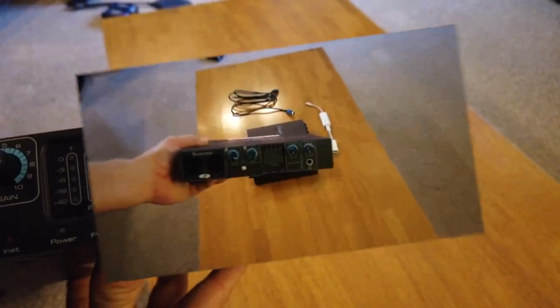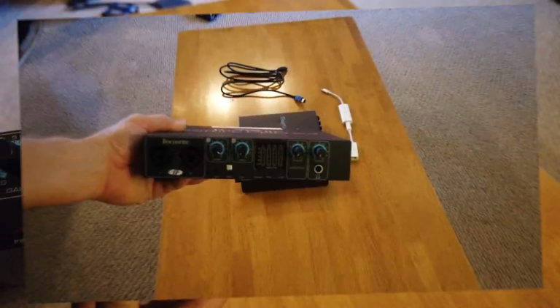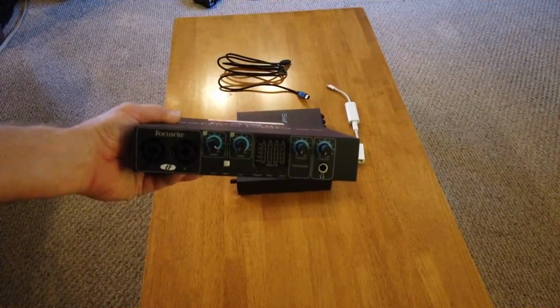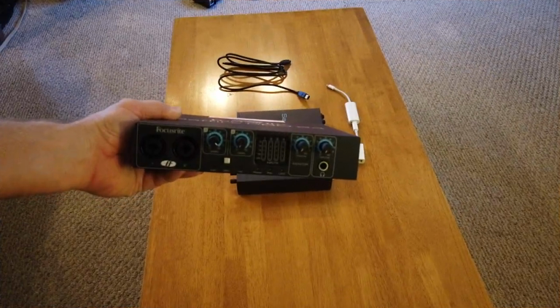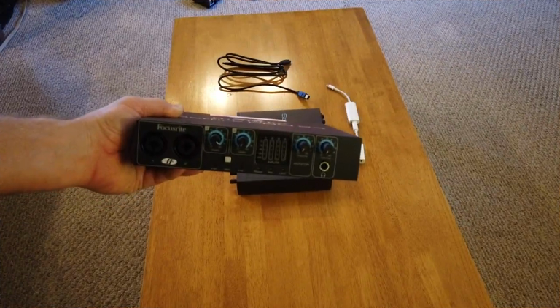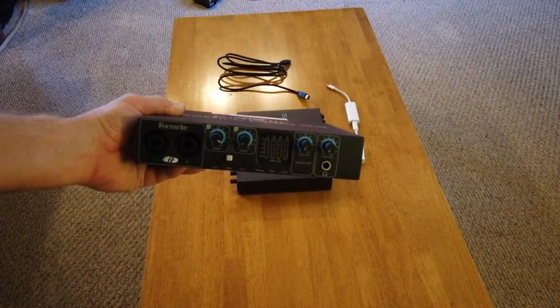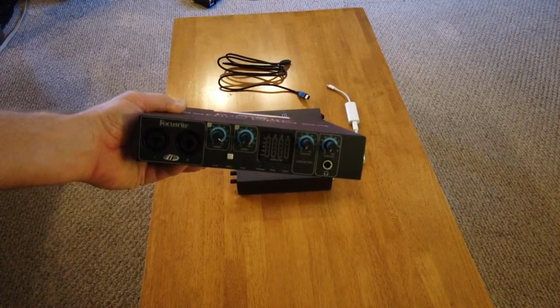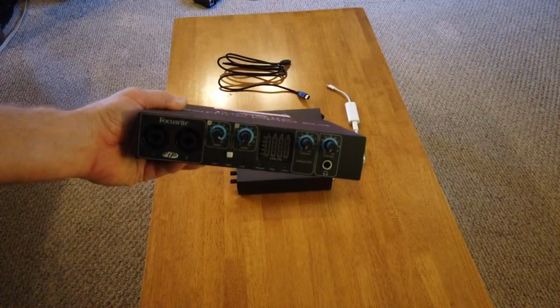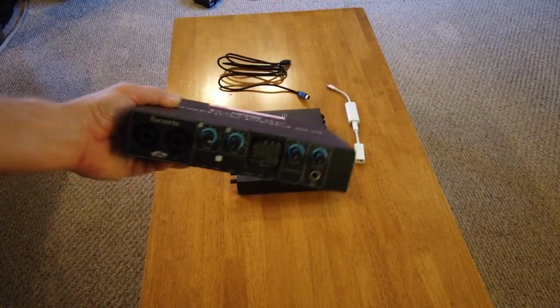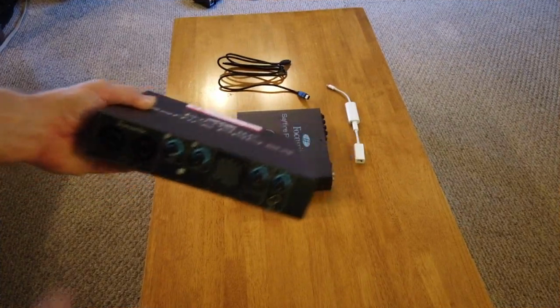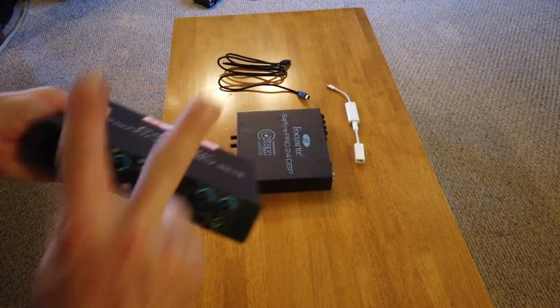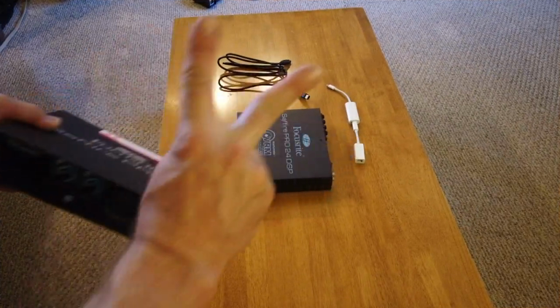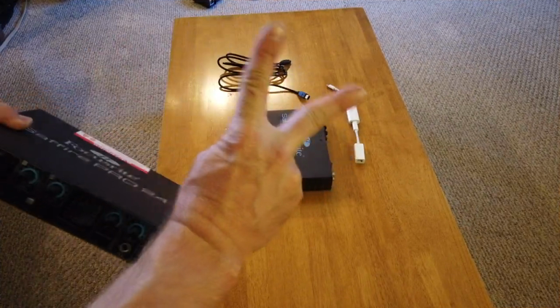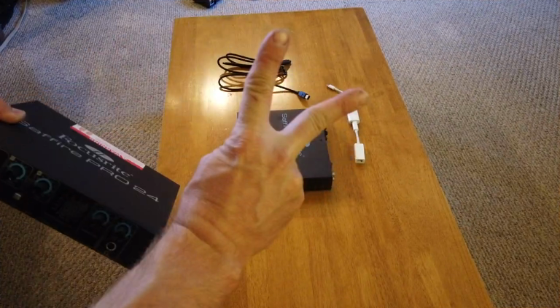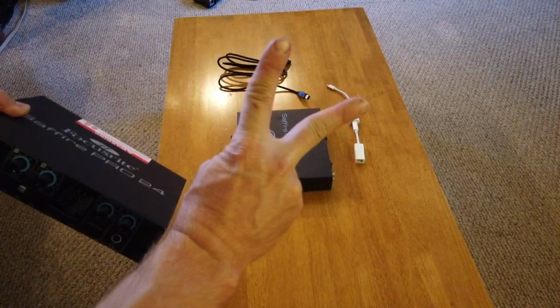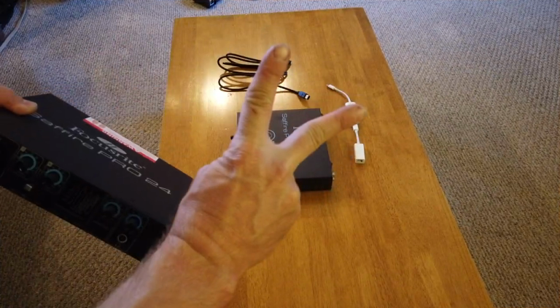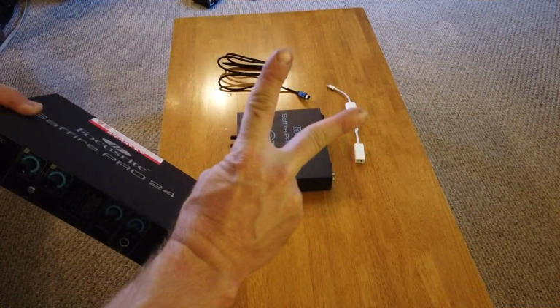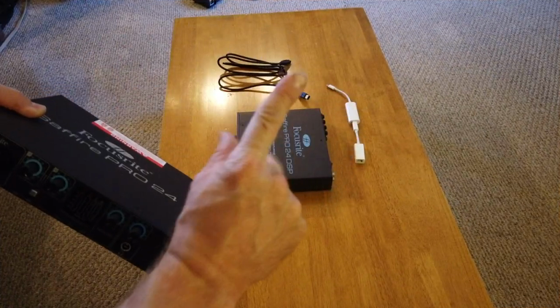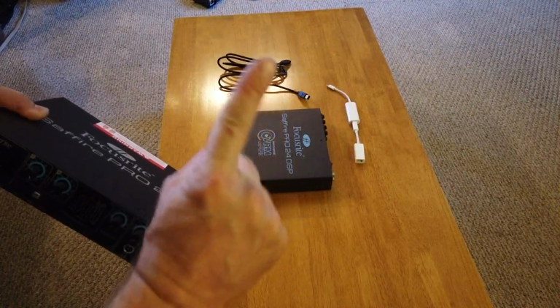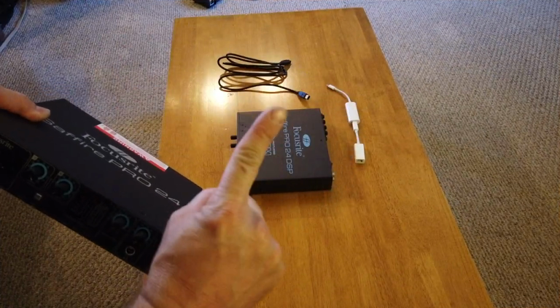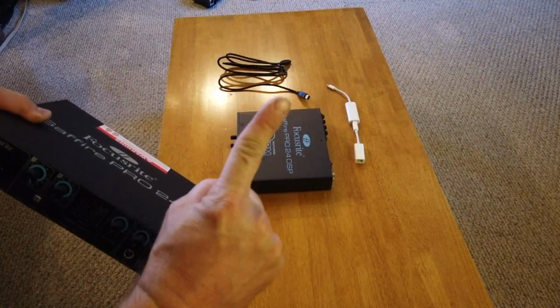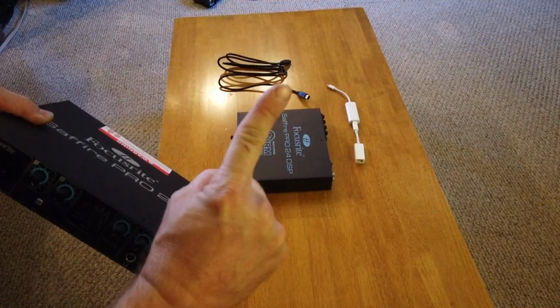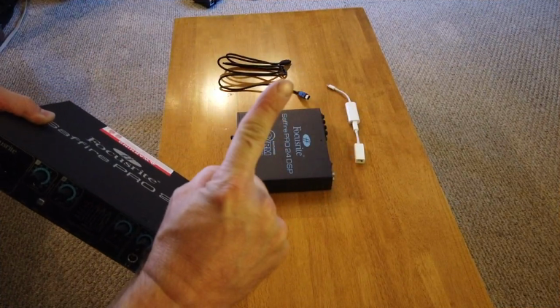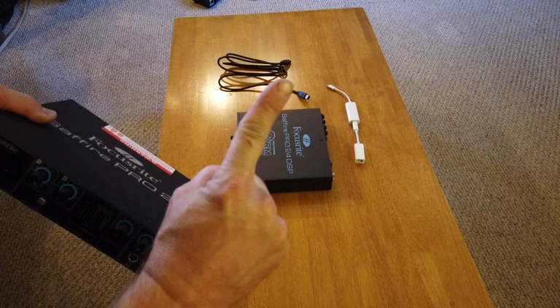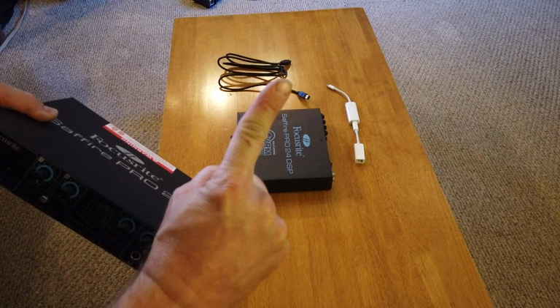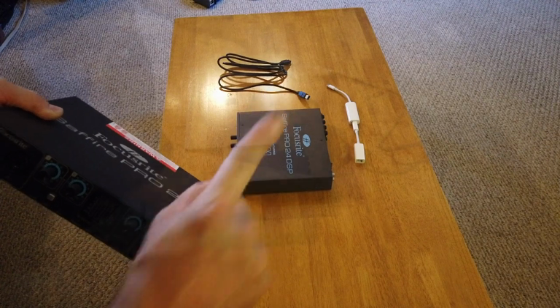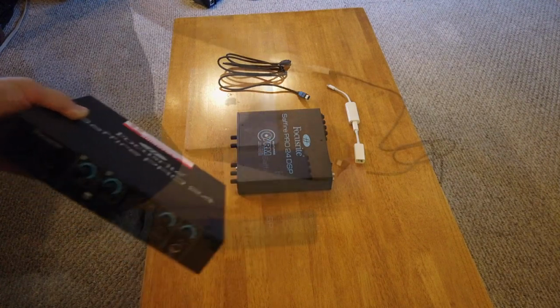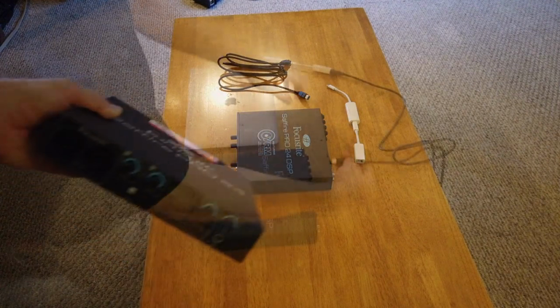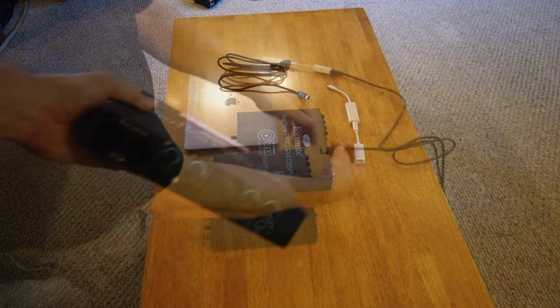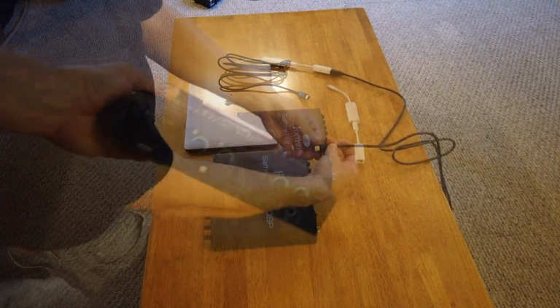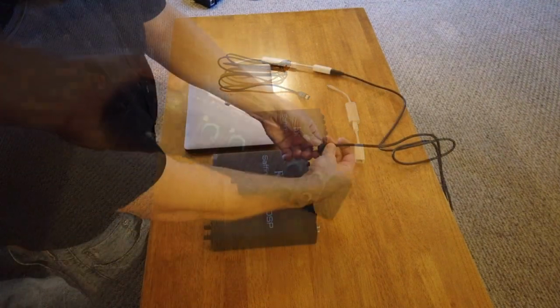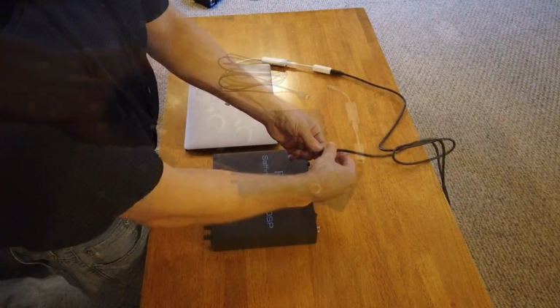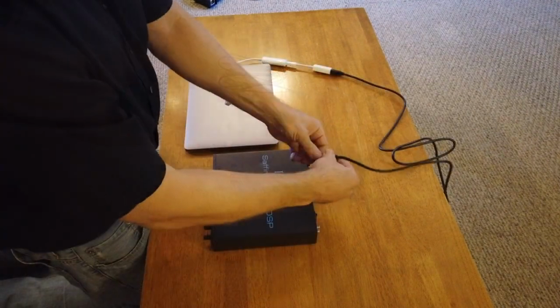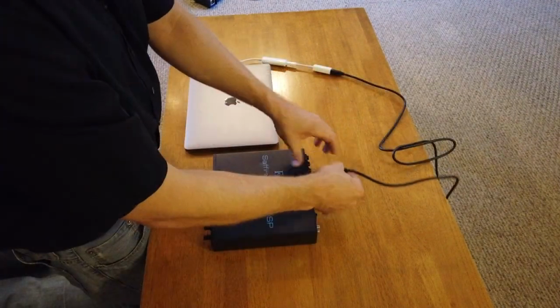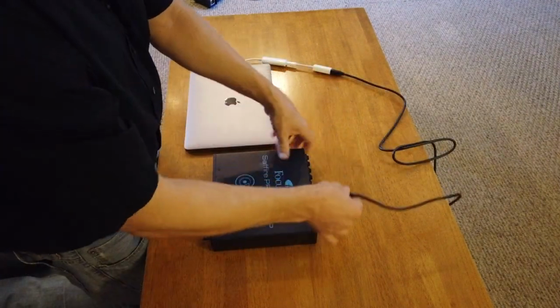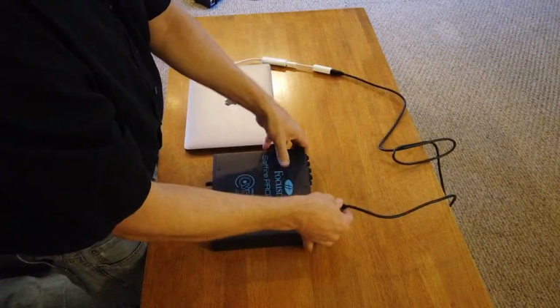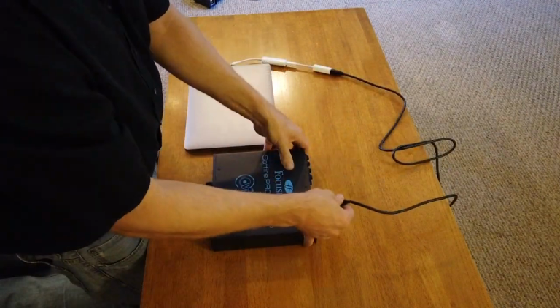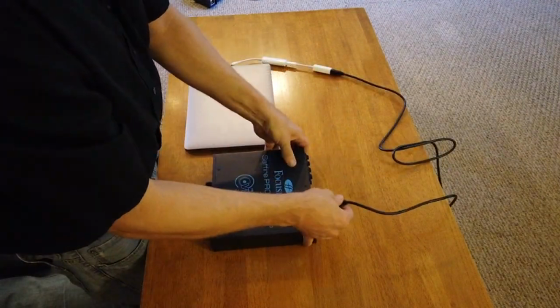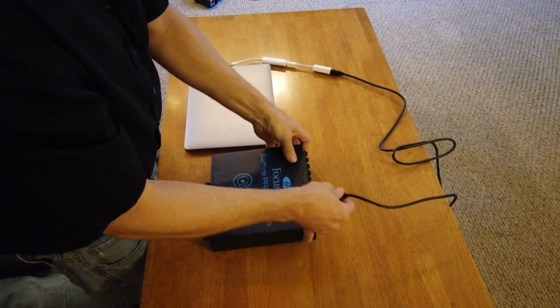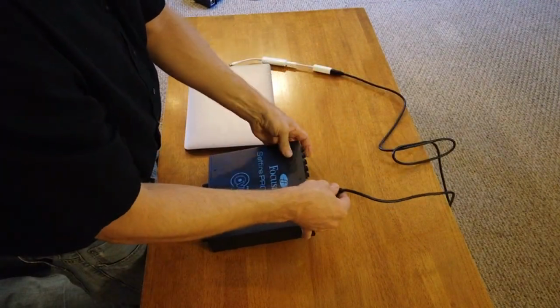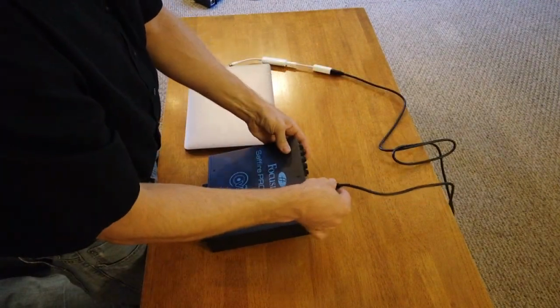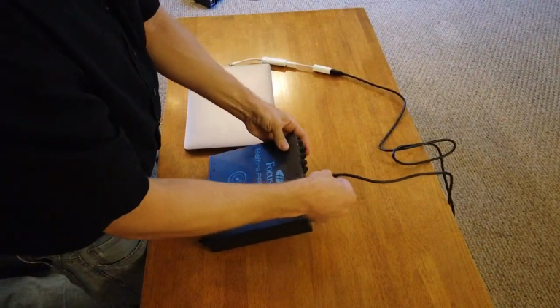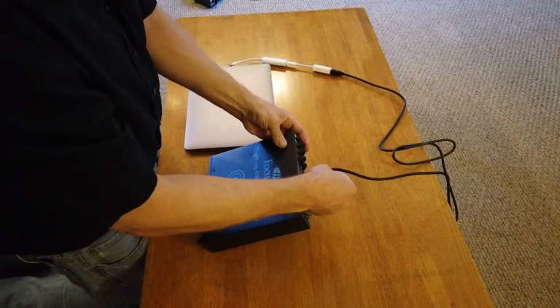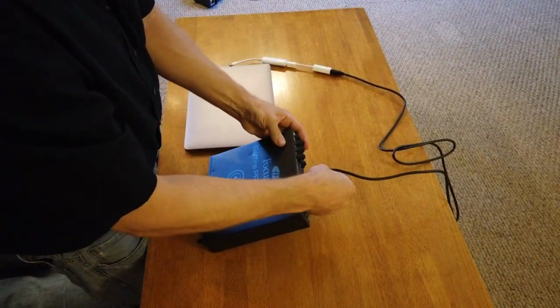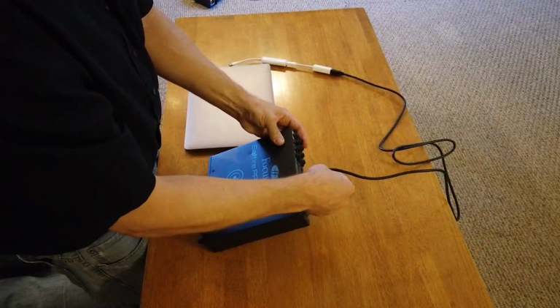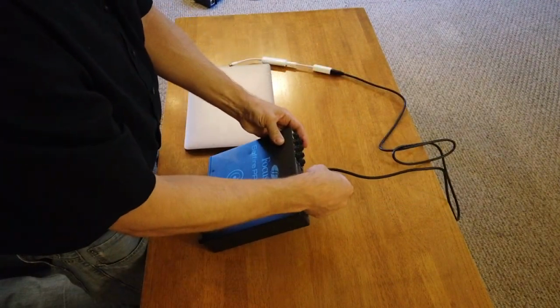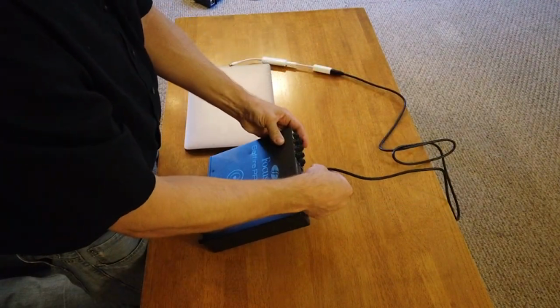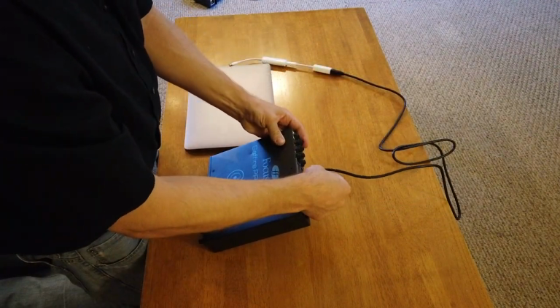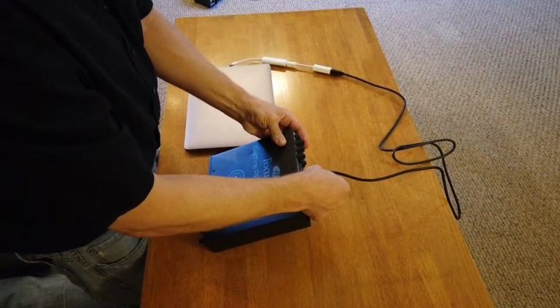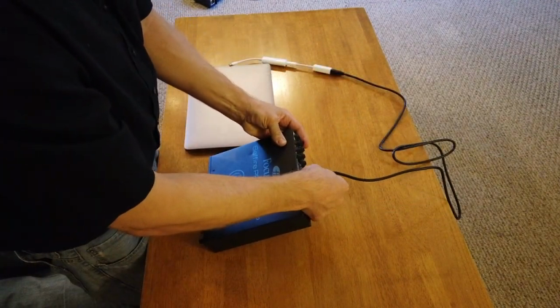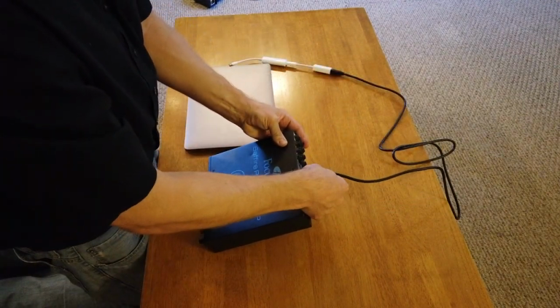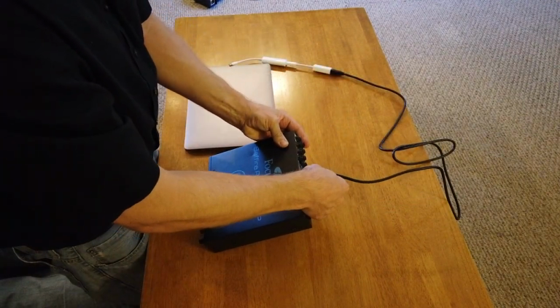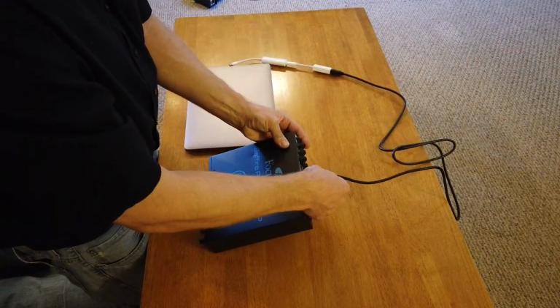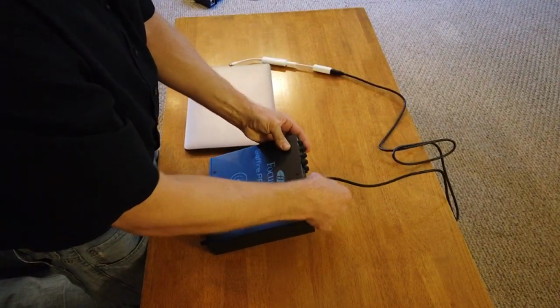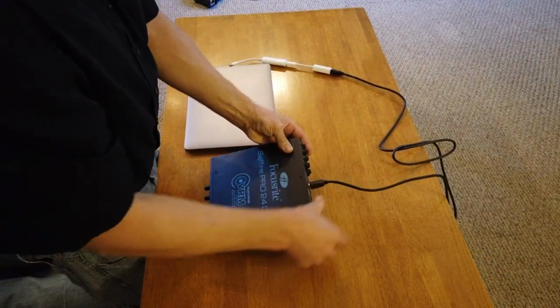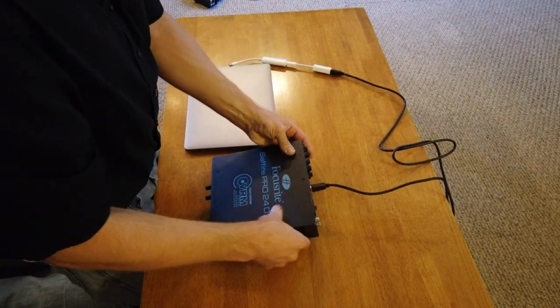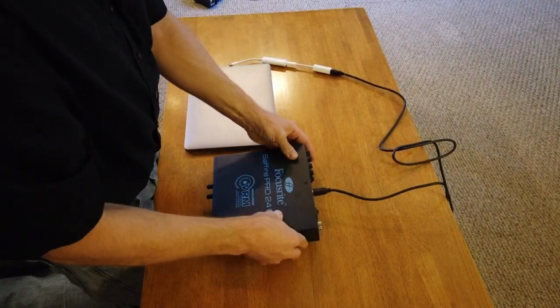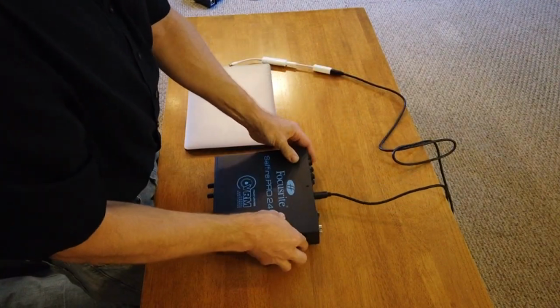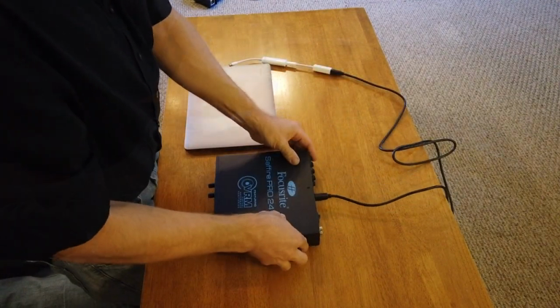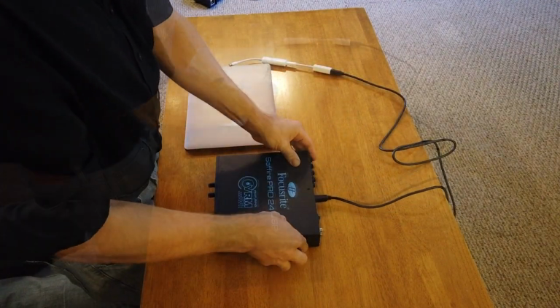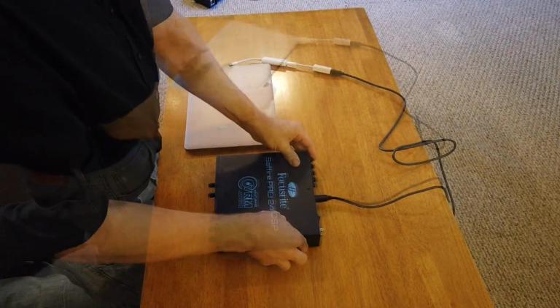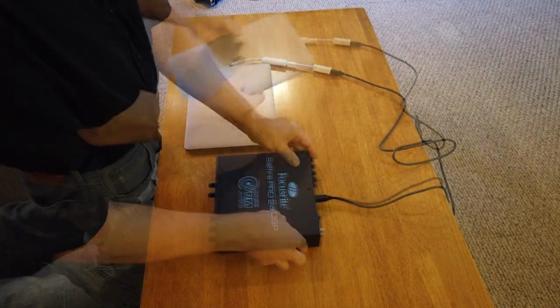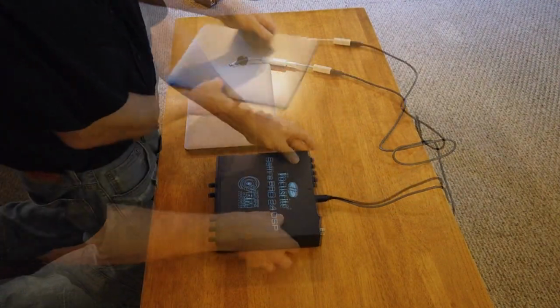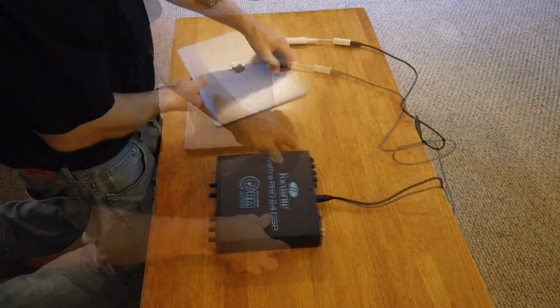Always carry a backup. Two devices when one fries is equal to one device. Anytime electronics are concerned, you'll always want to have a backup.